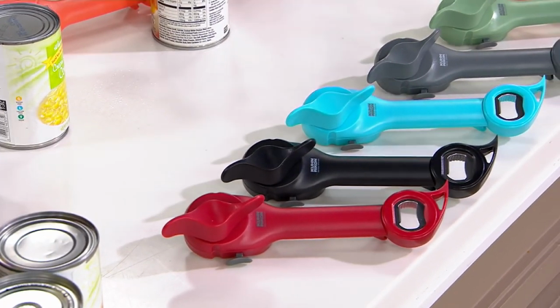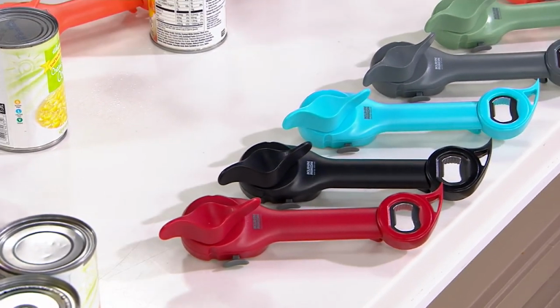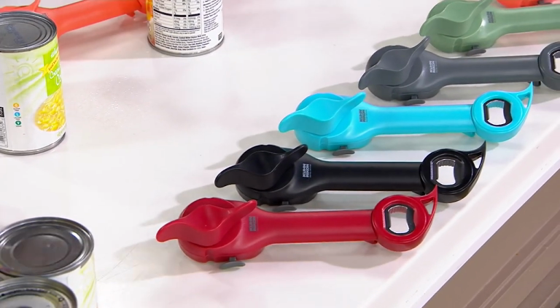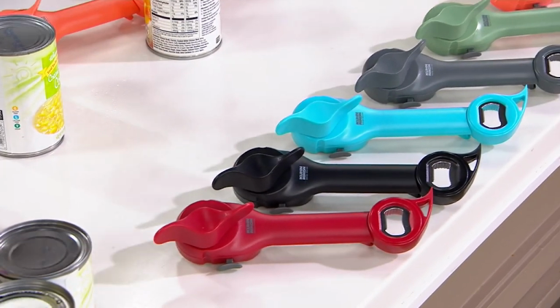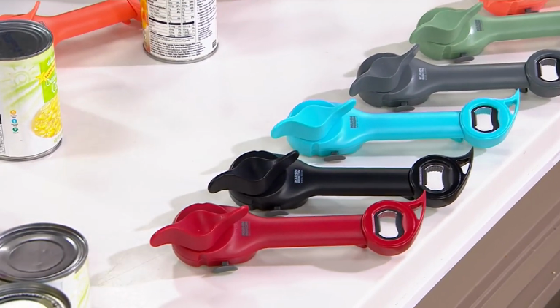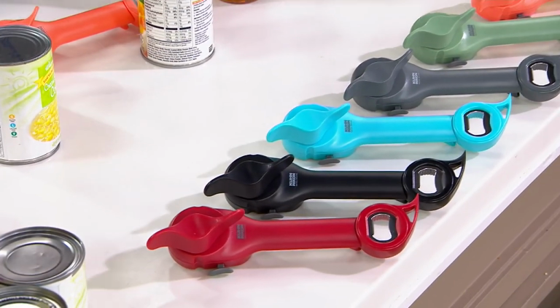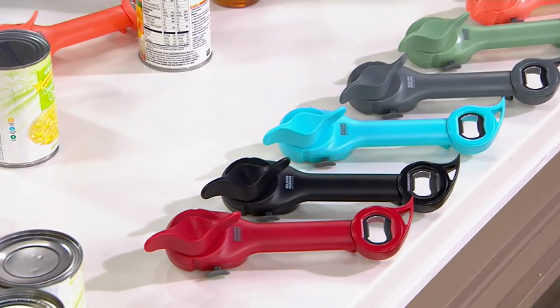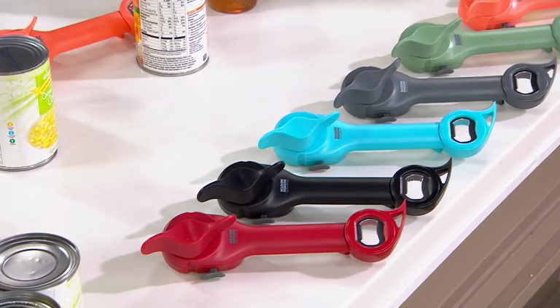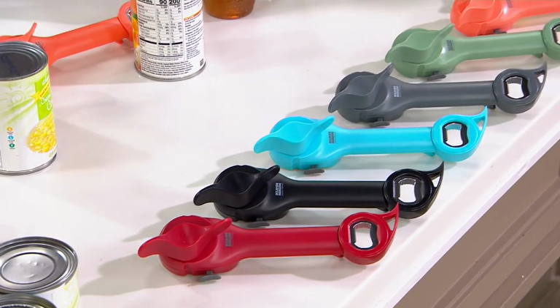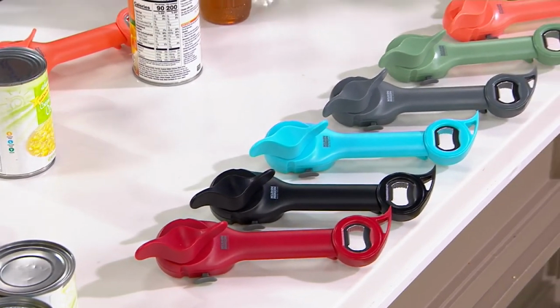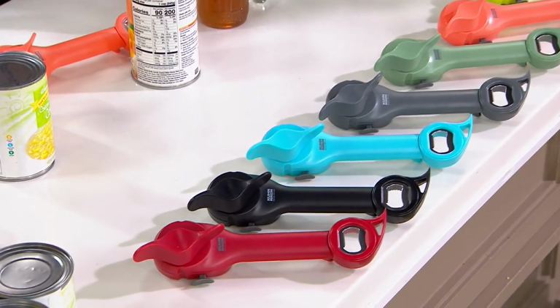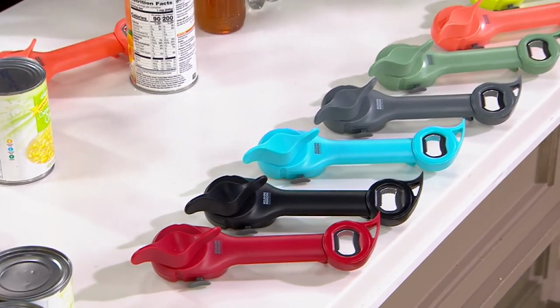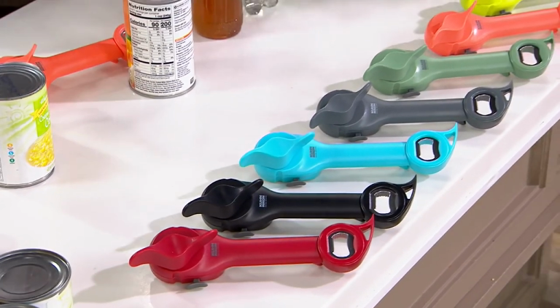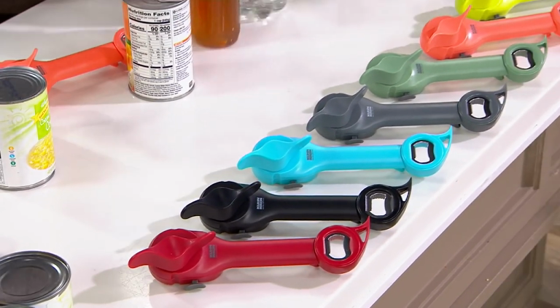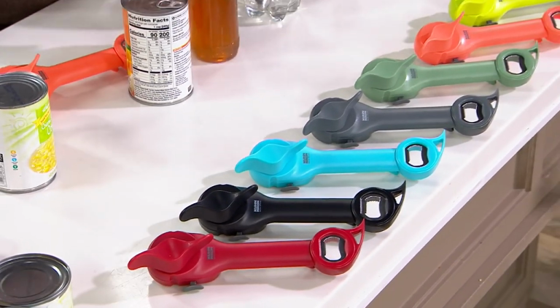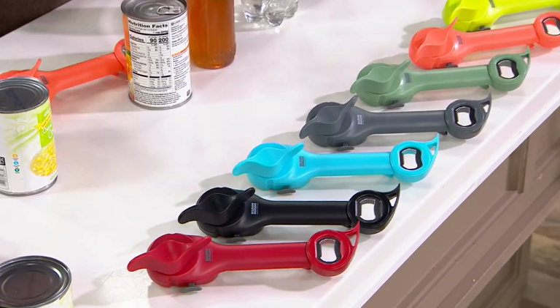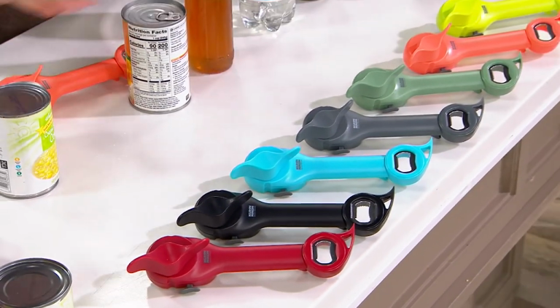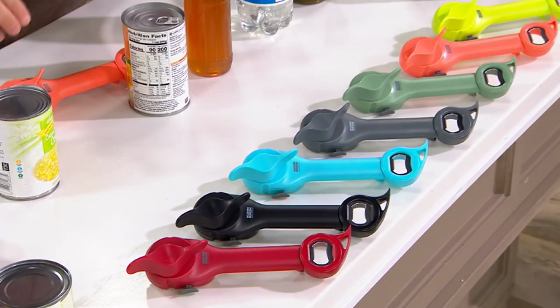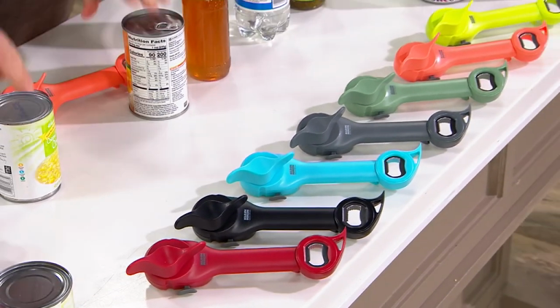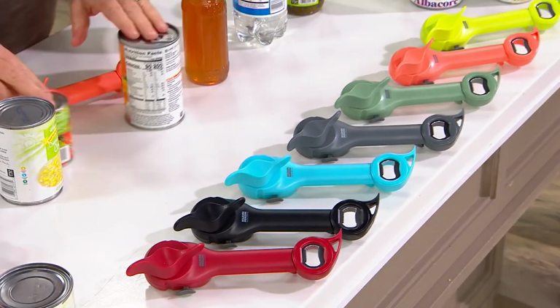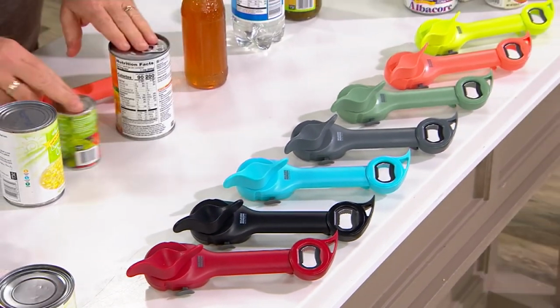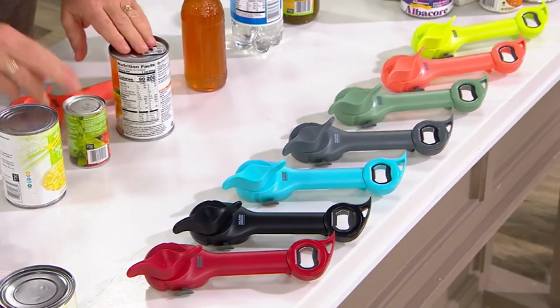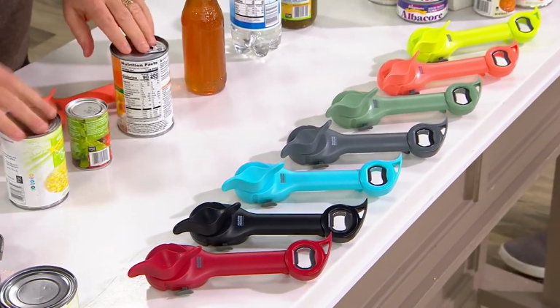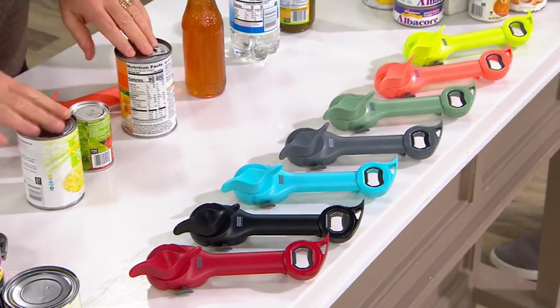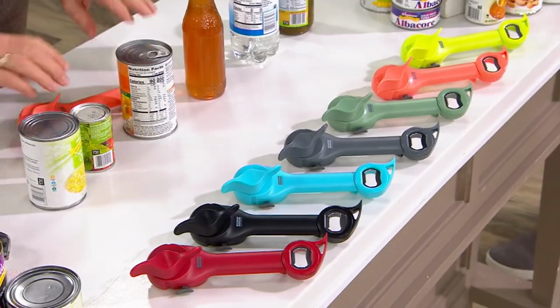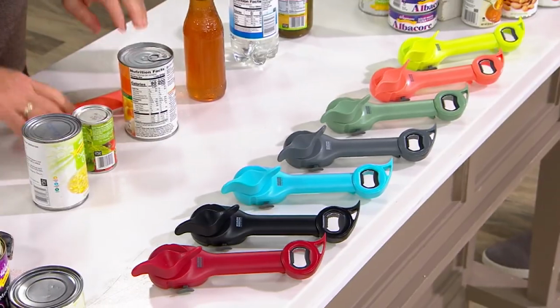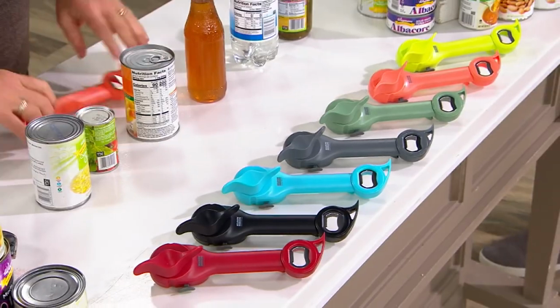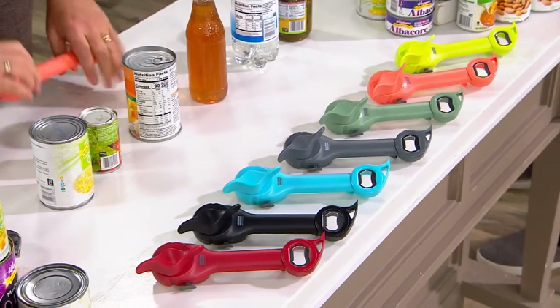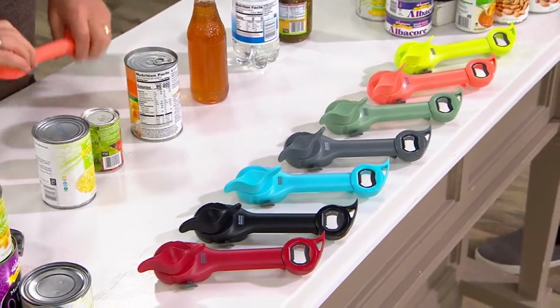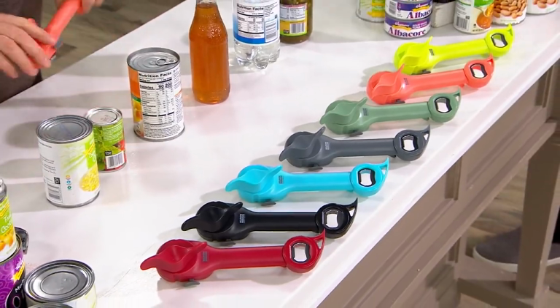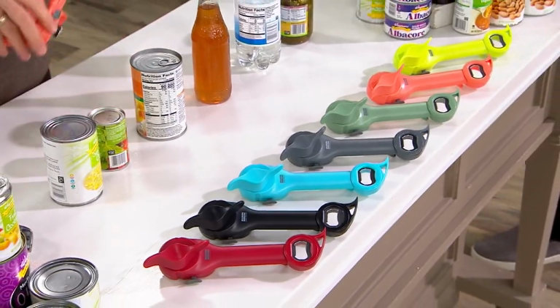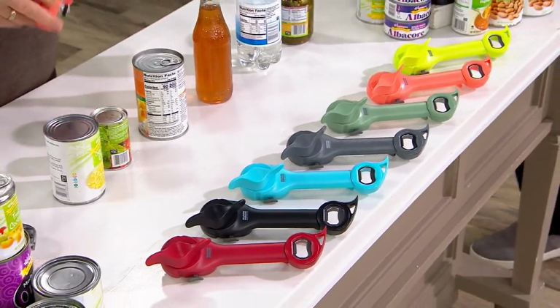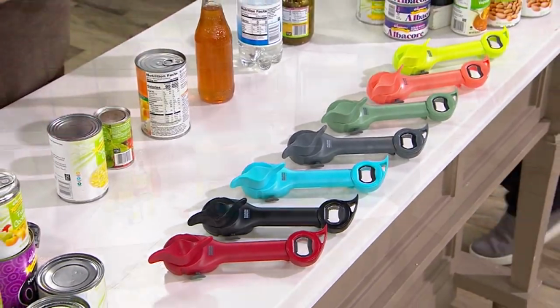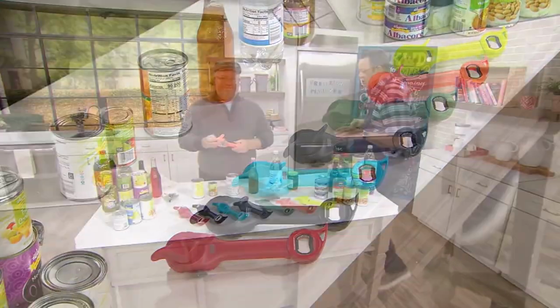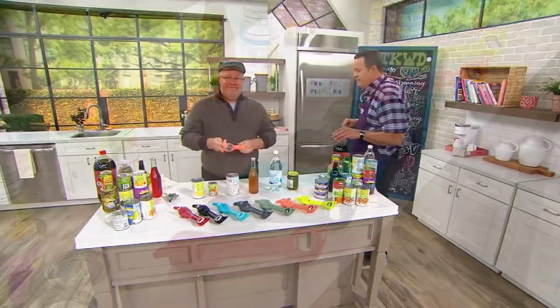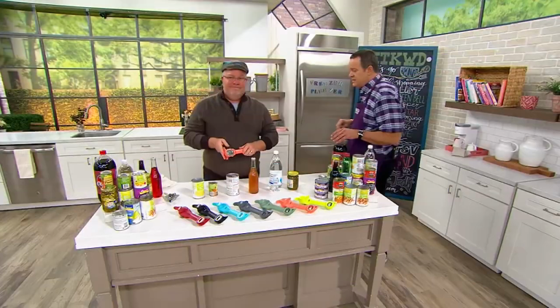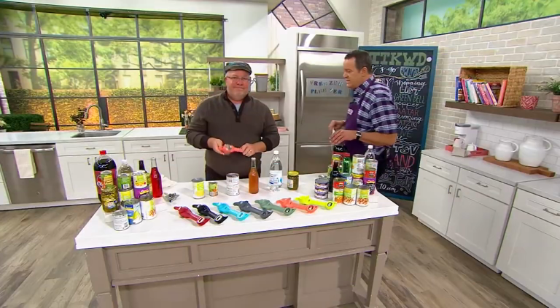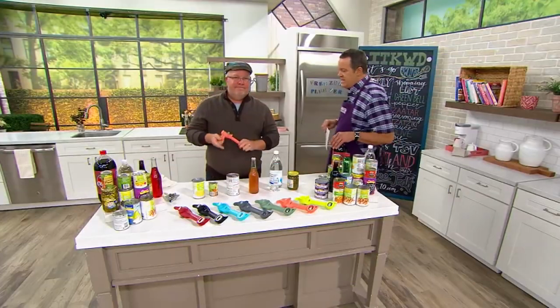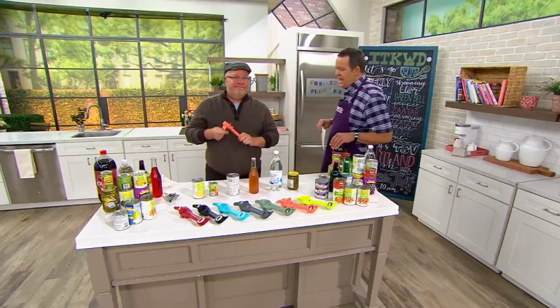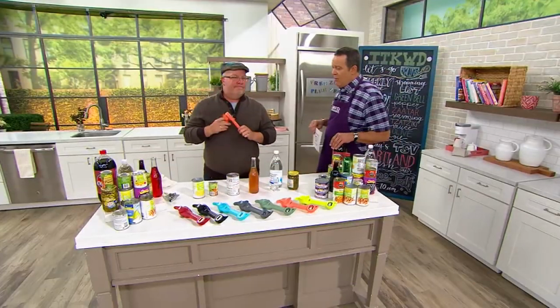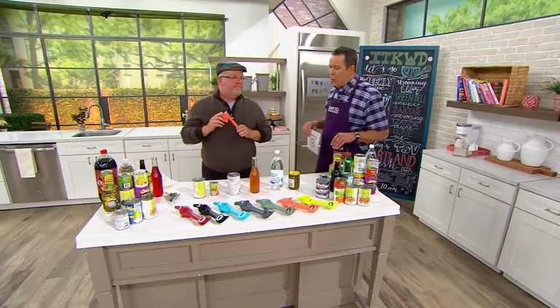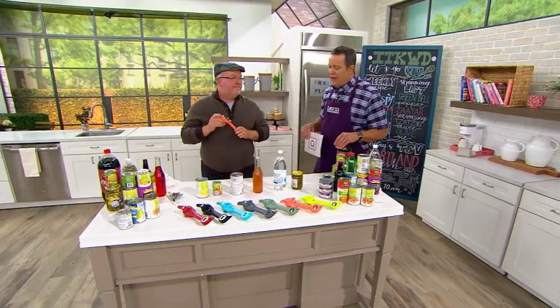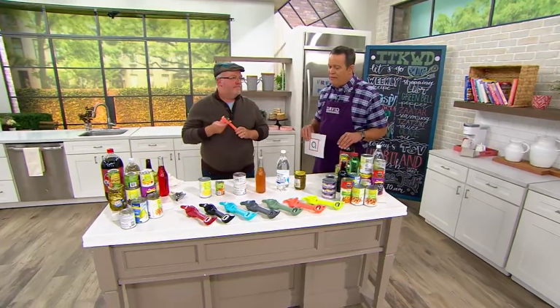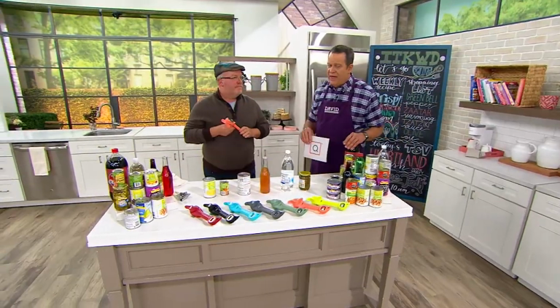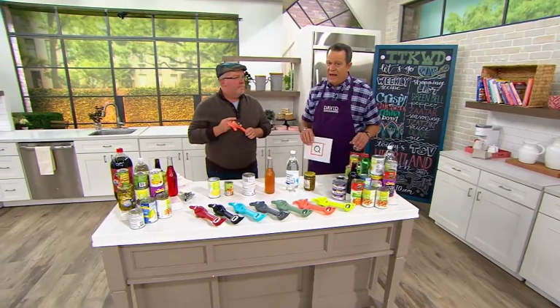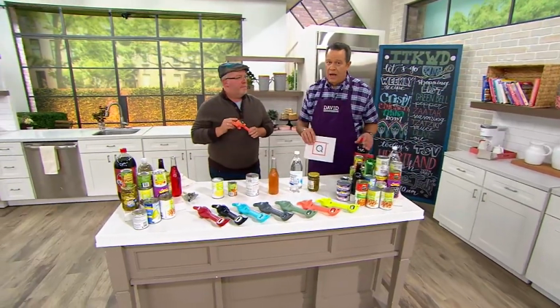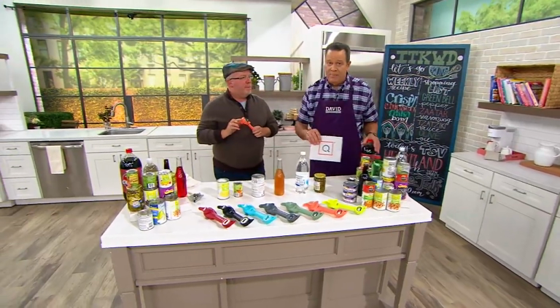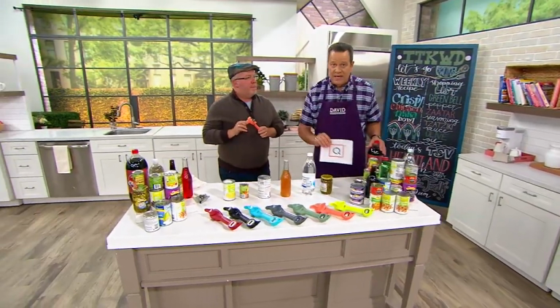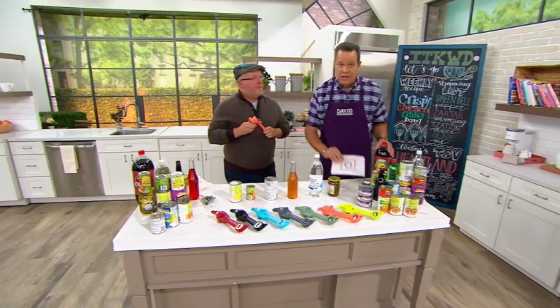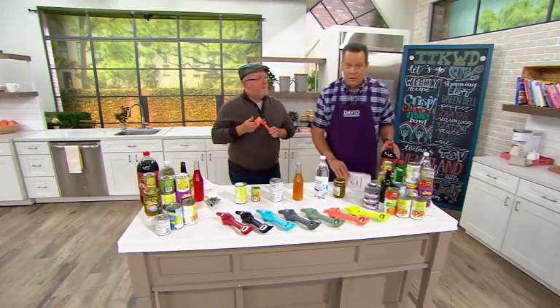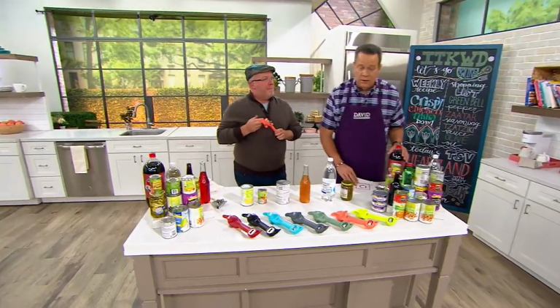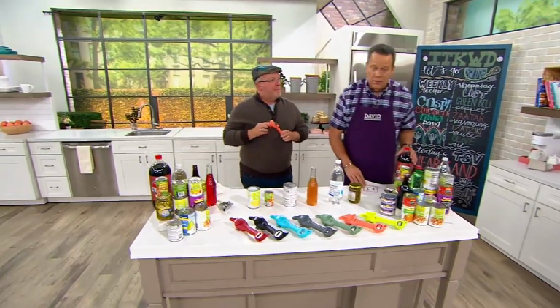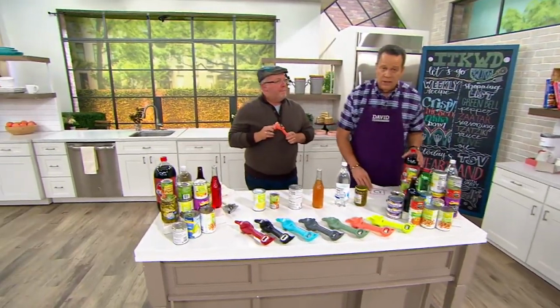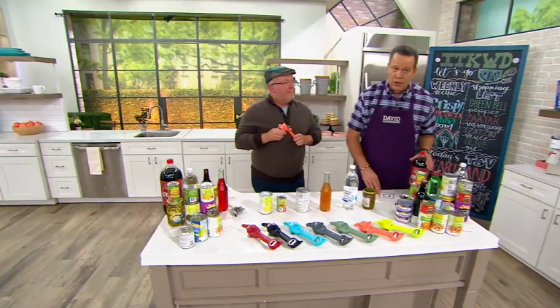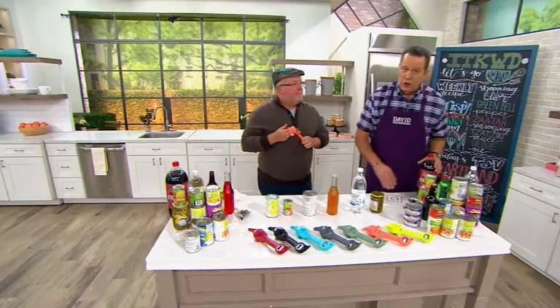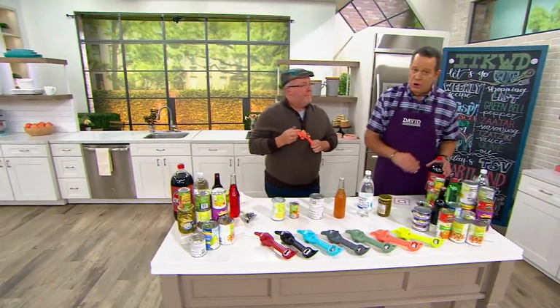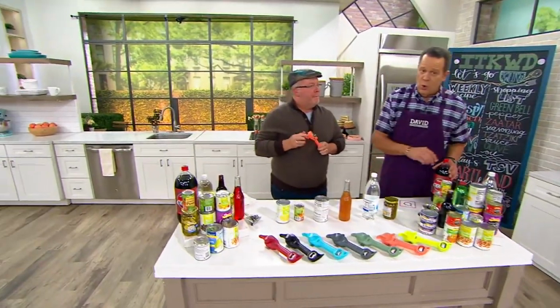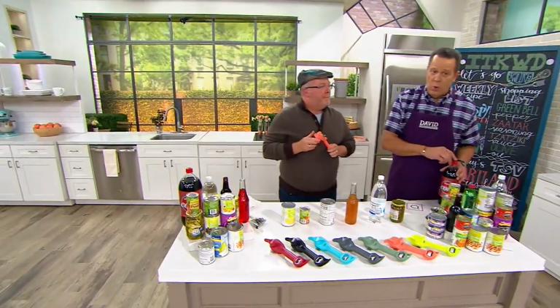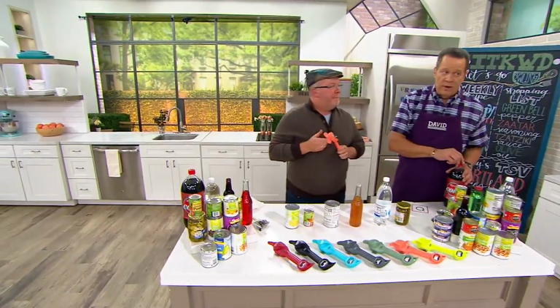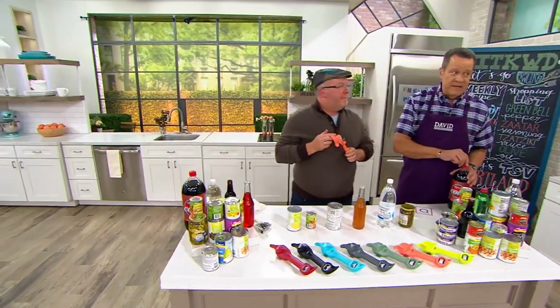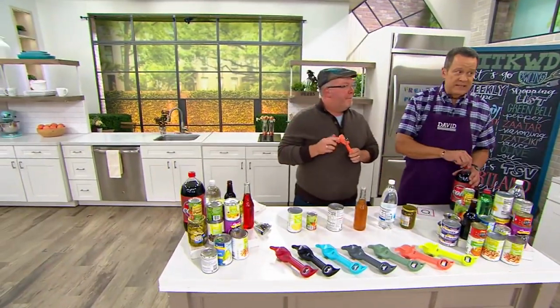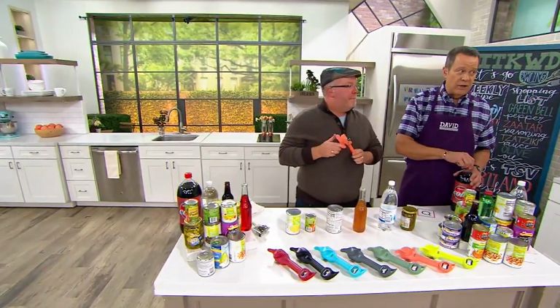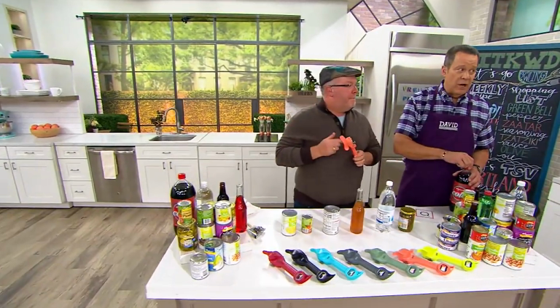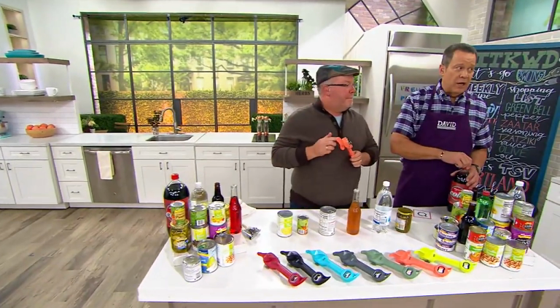1,500 of these are gone now. Hot picks are those star products of every day on QVC, and when they appear you don't want to miss out on it.